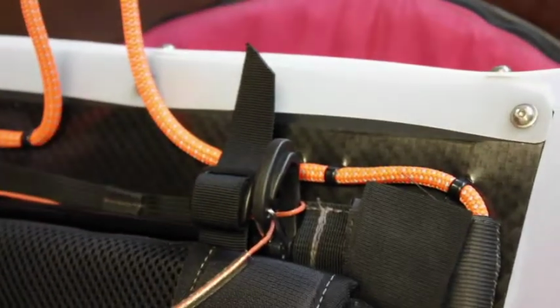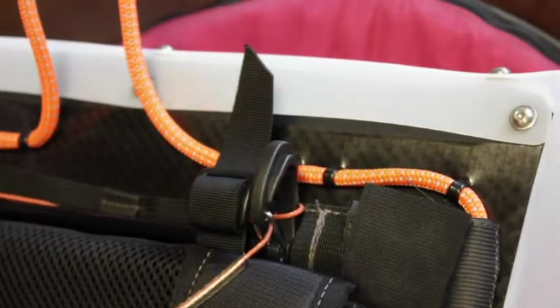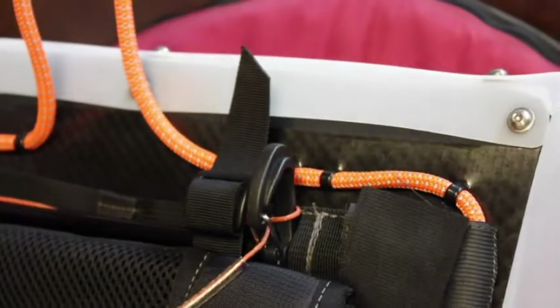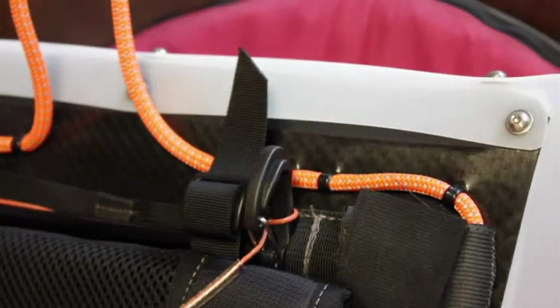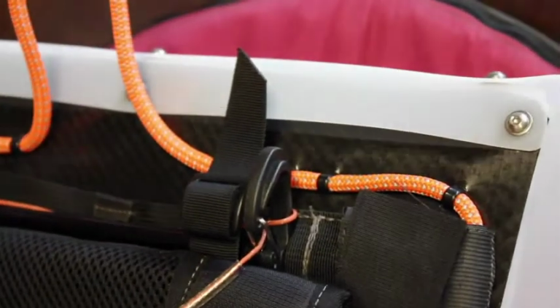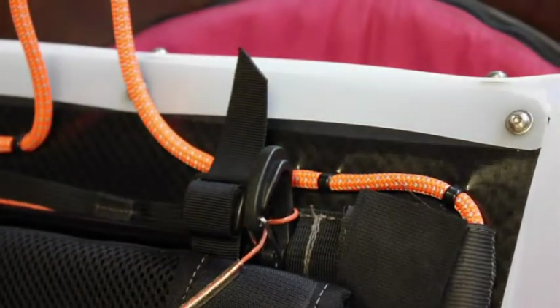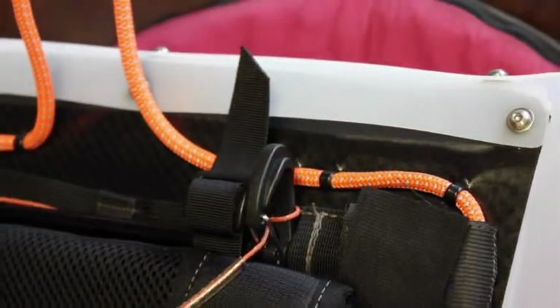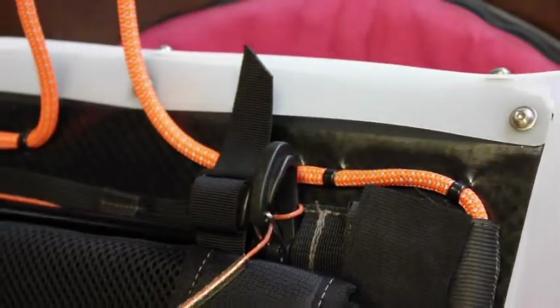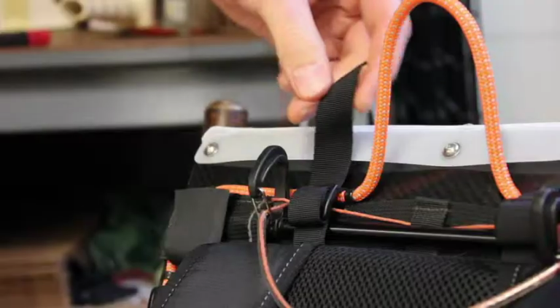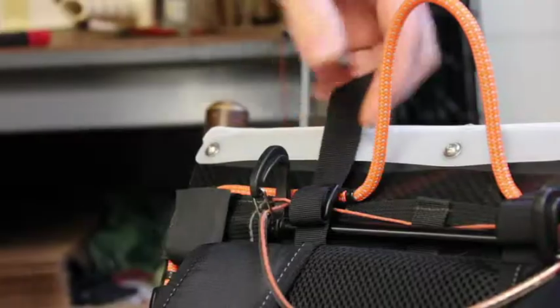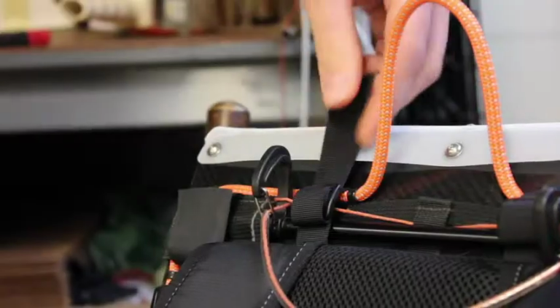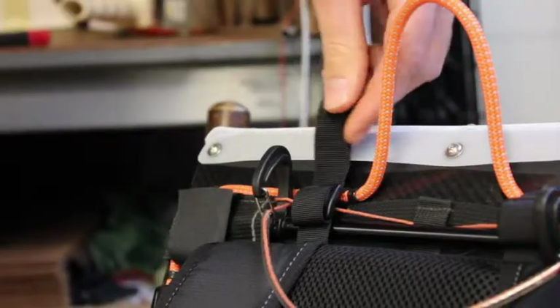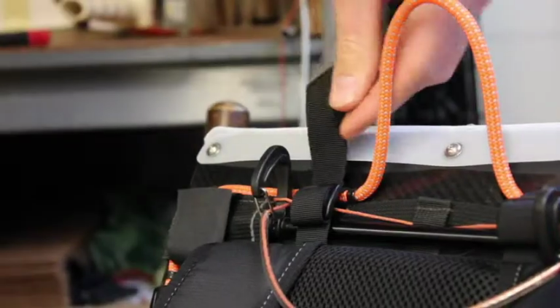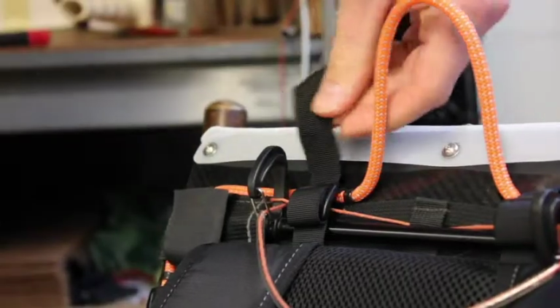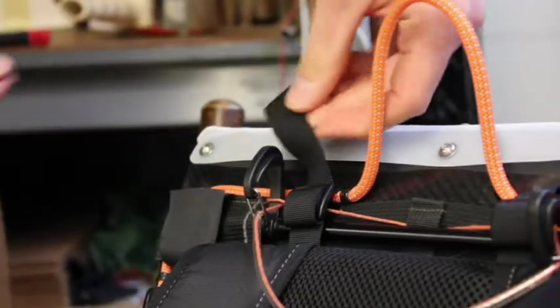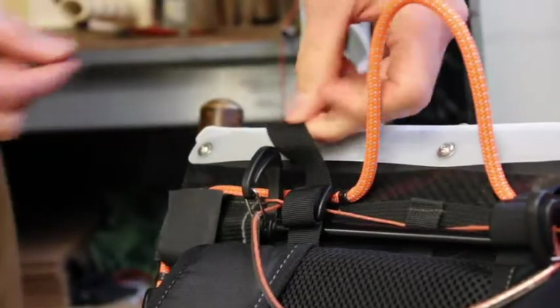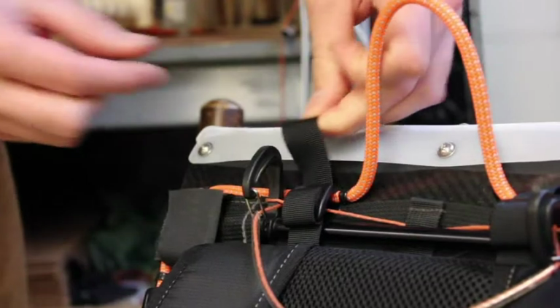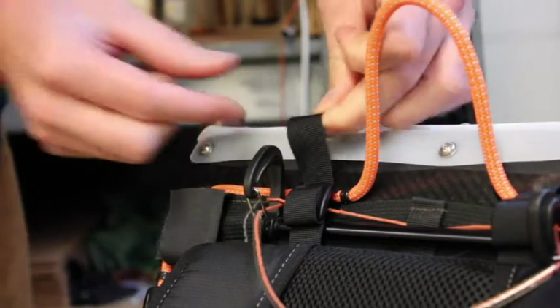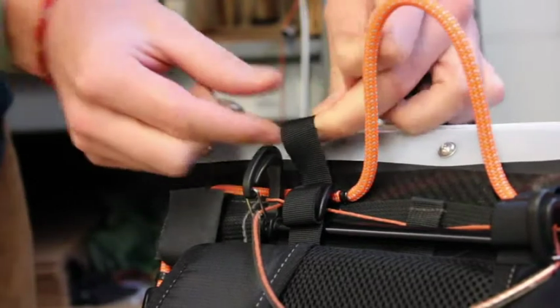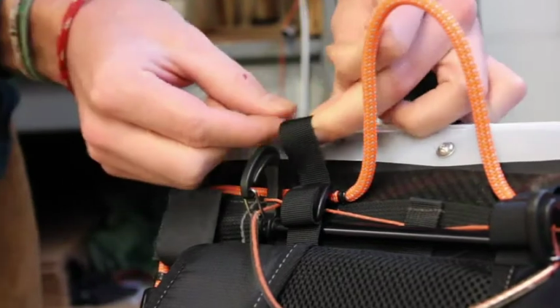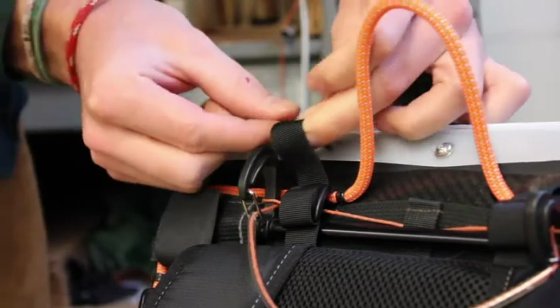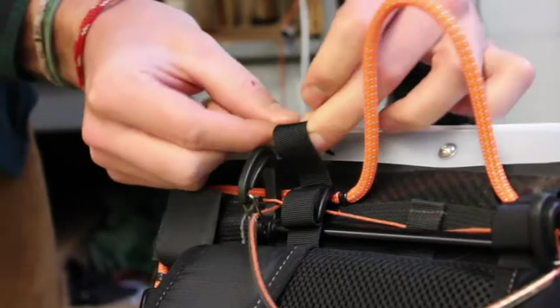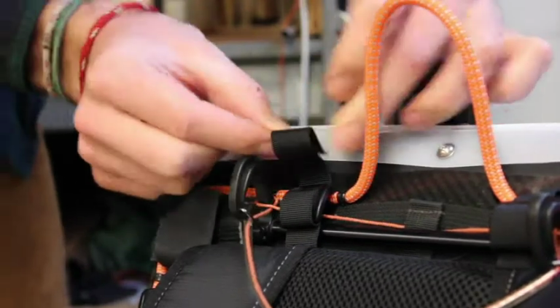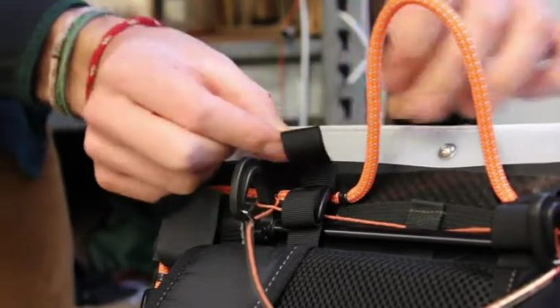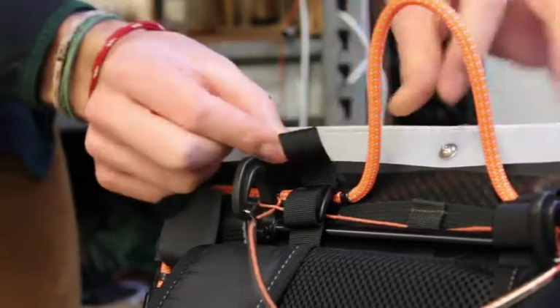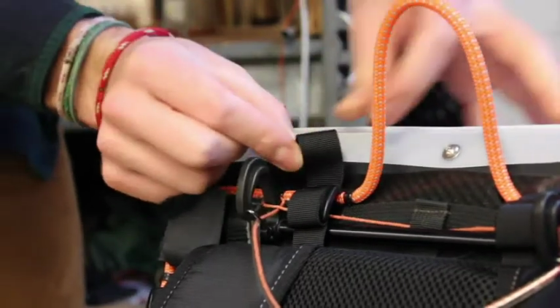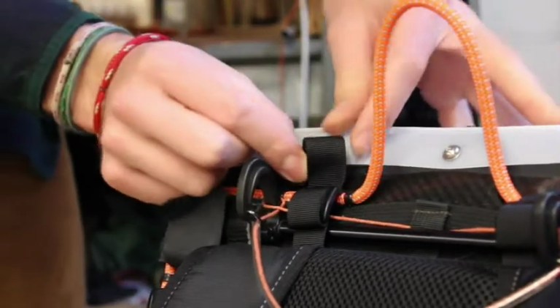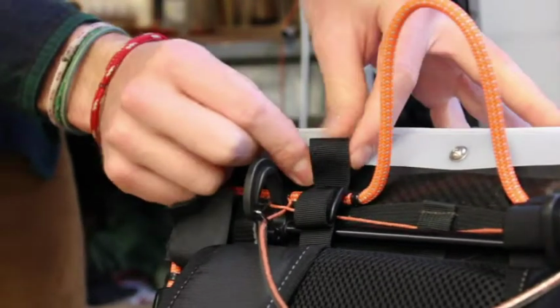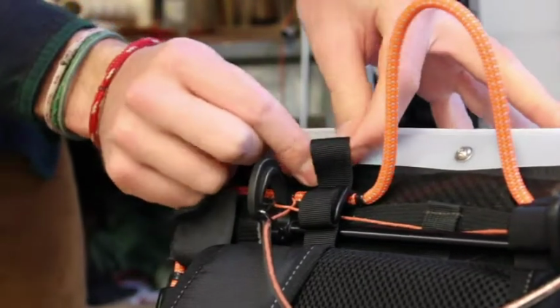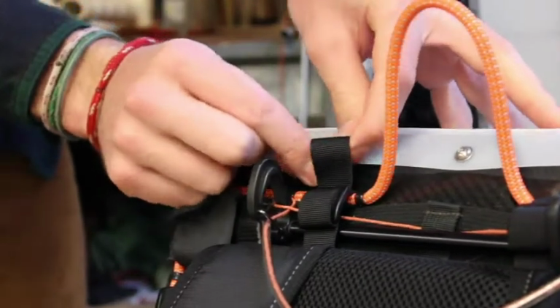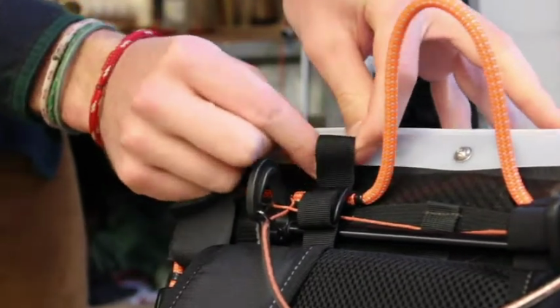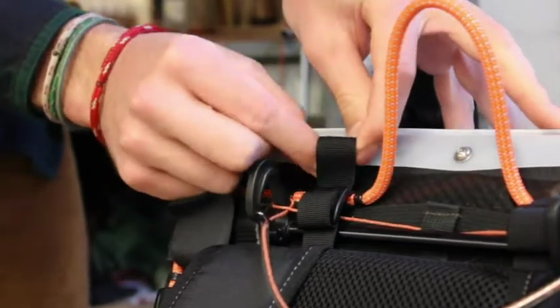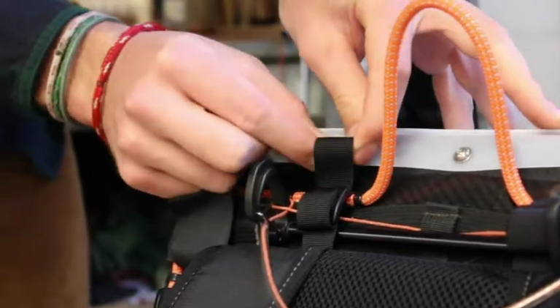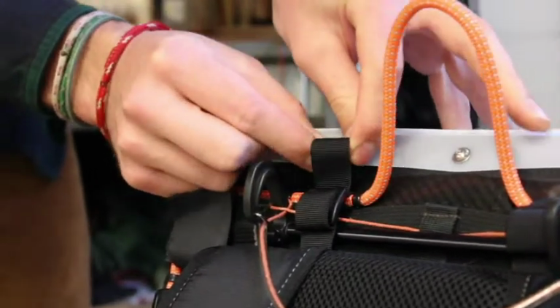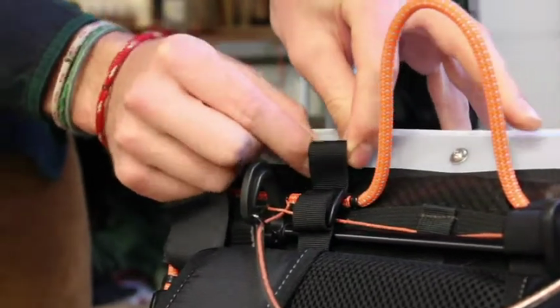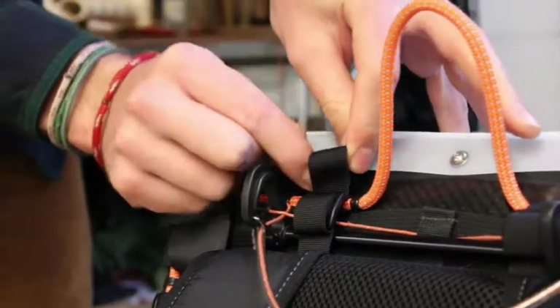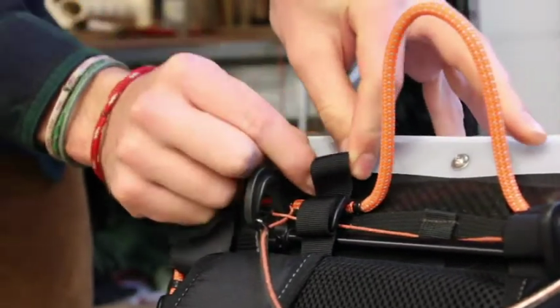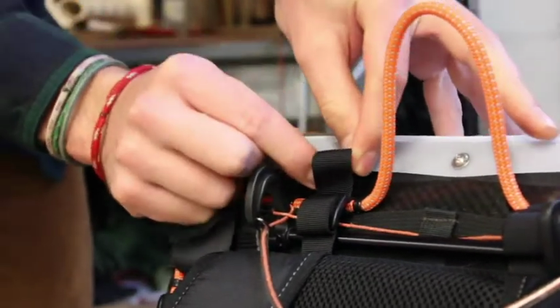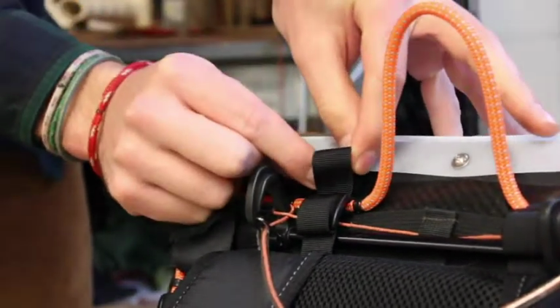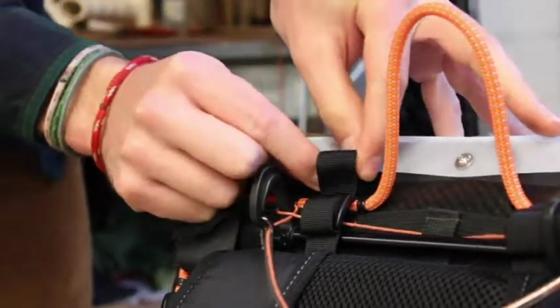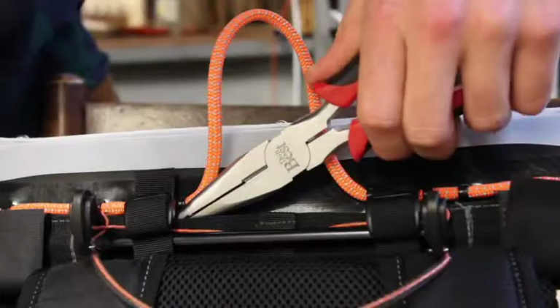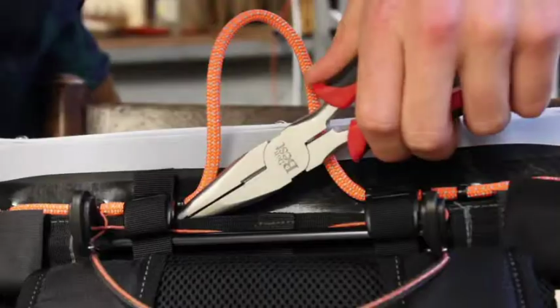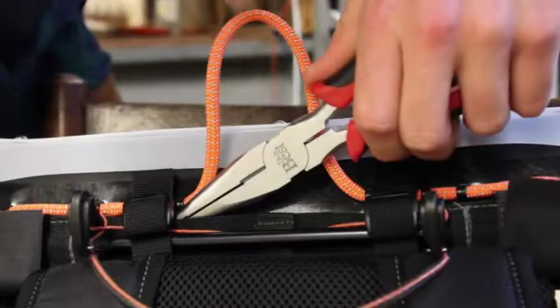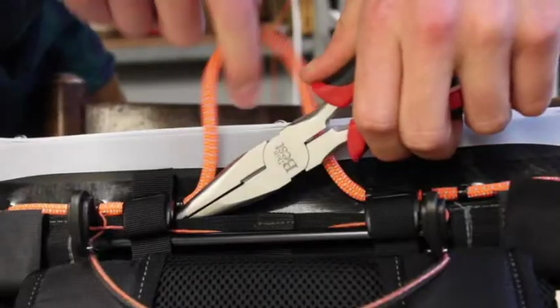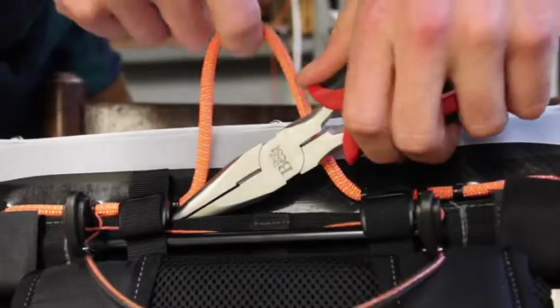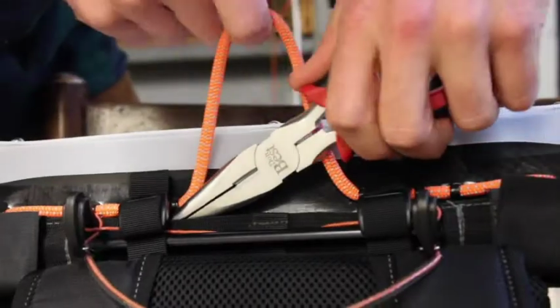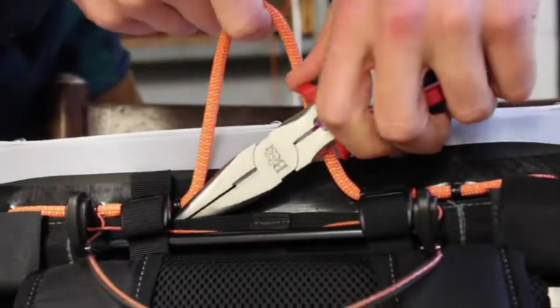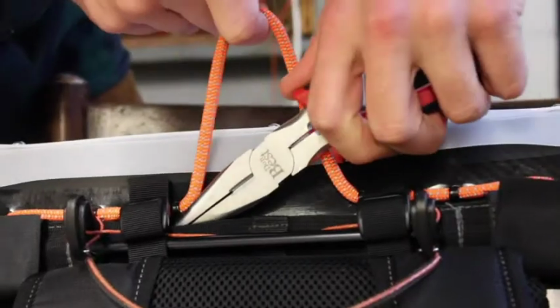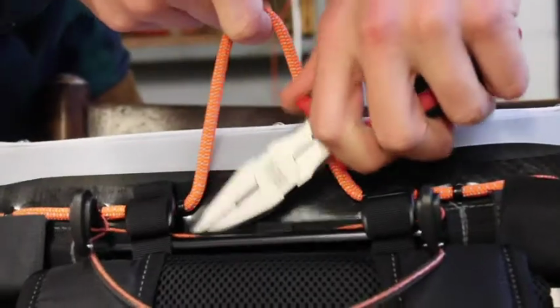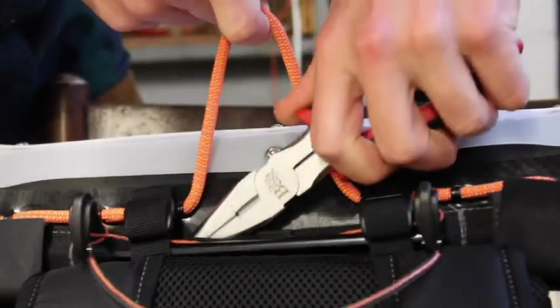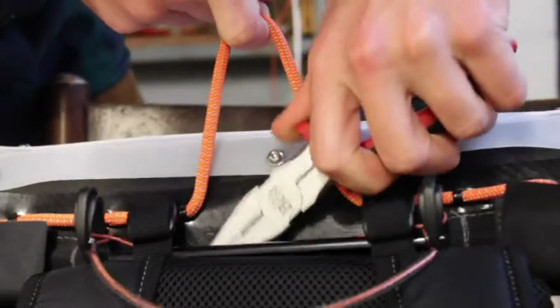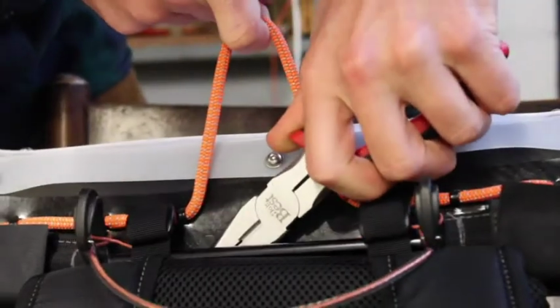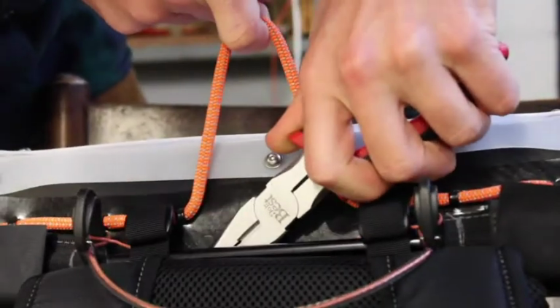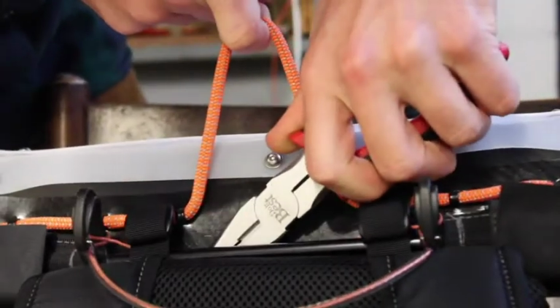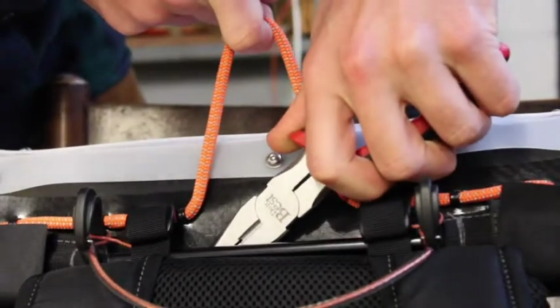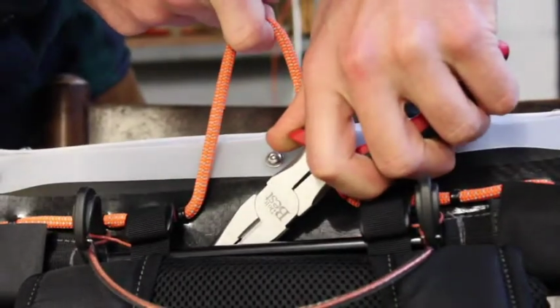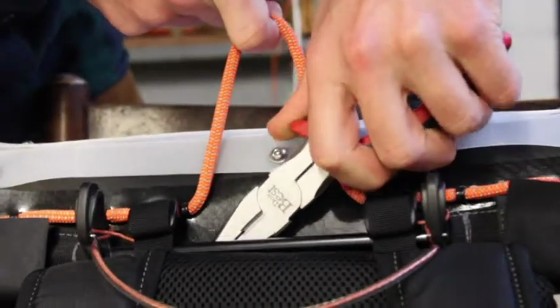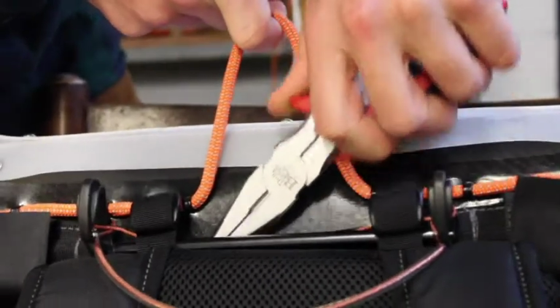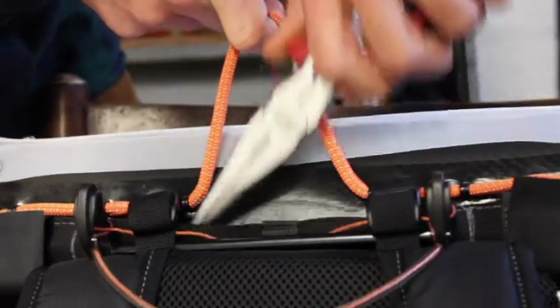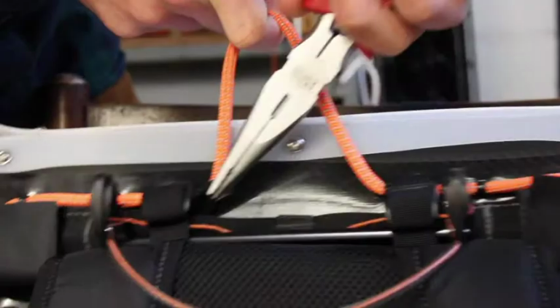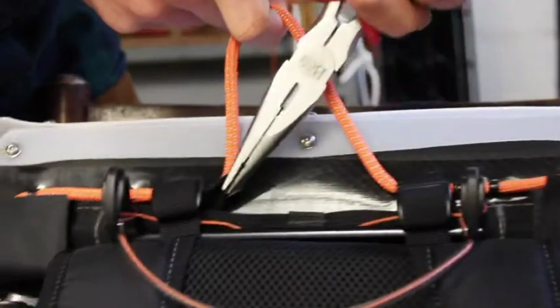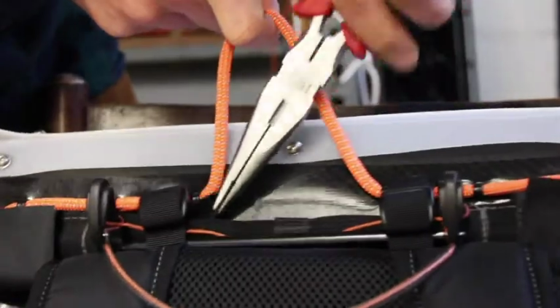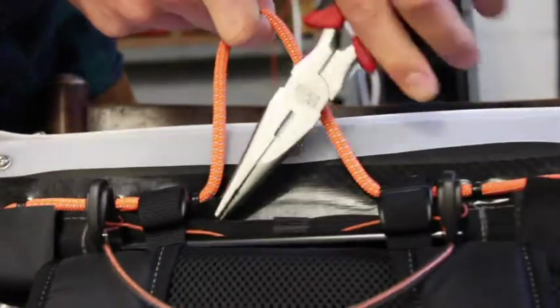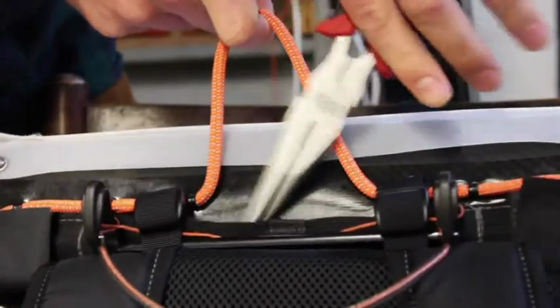For a more finished look, push the ends of the straps back down through the accessory cord. Needlenose pliers help with this, but are not necessary.